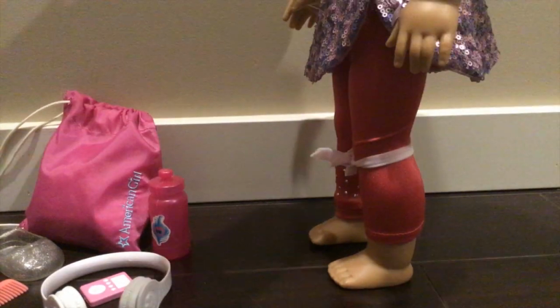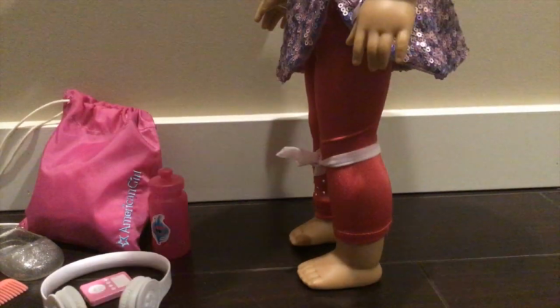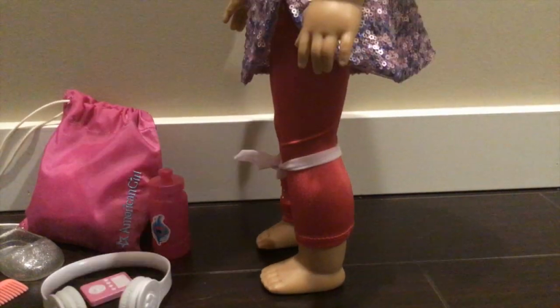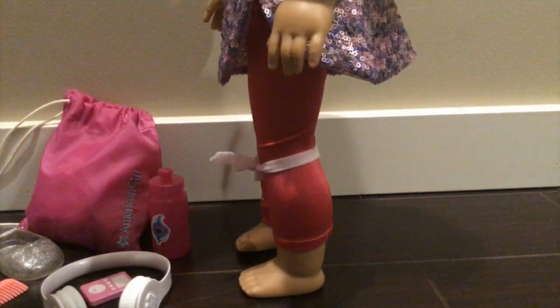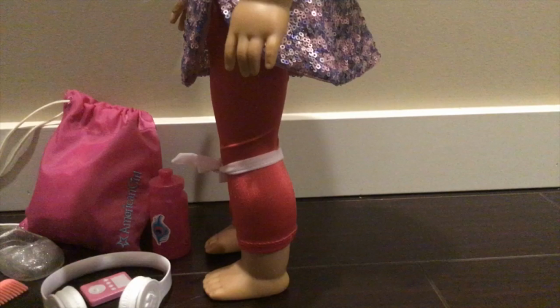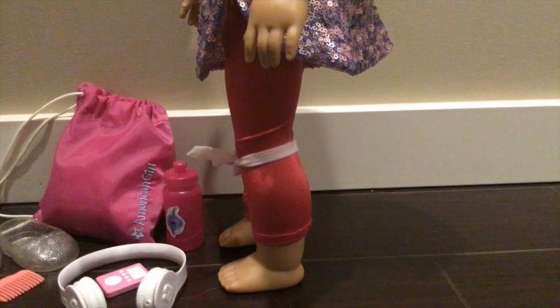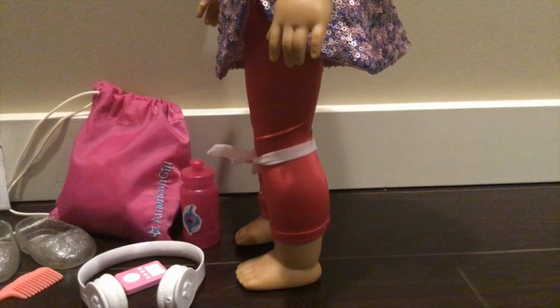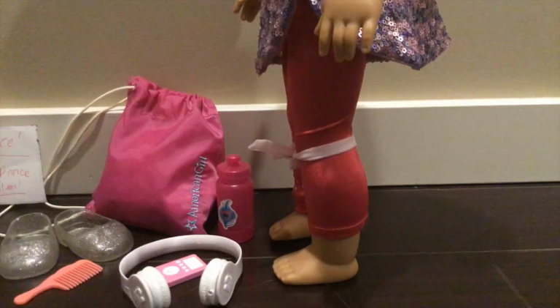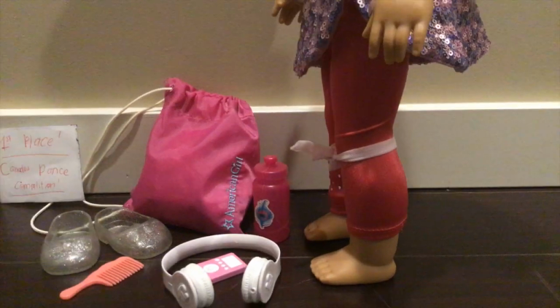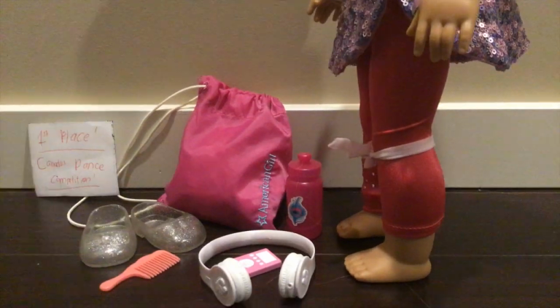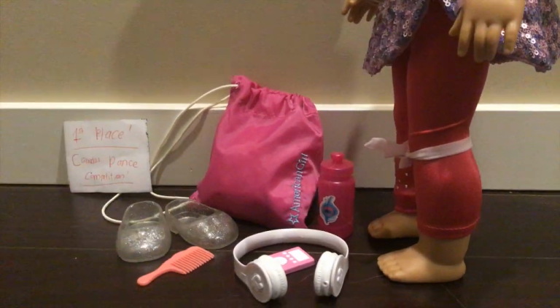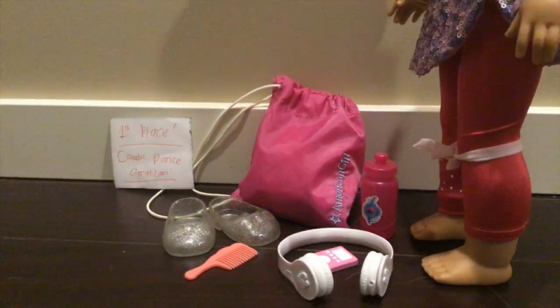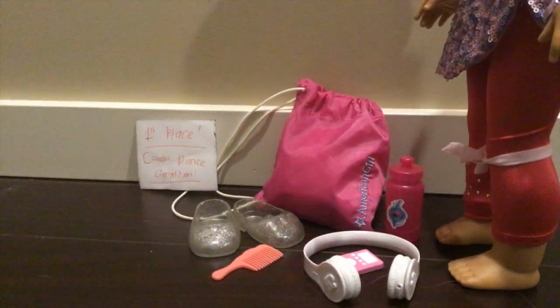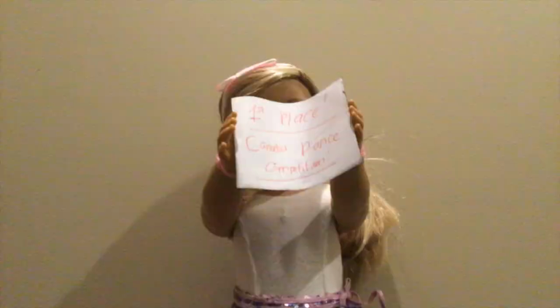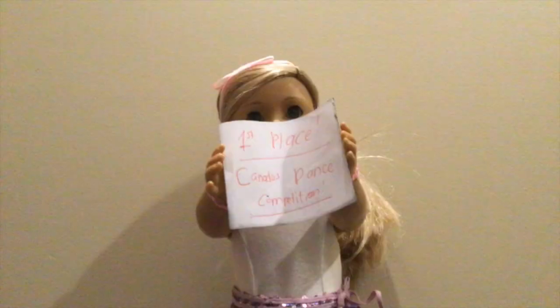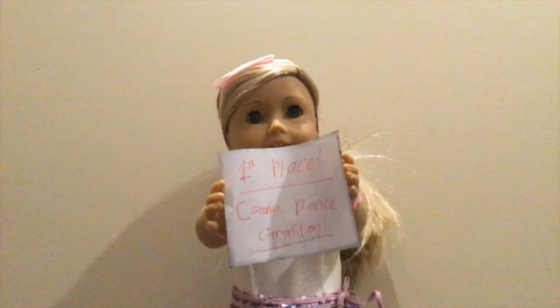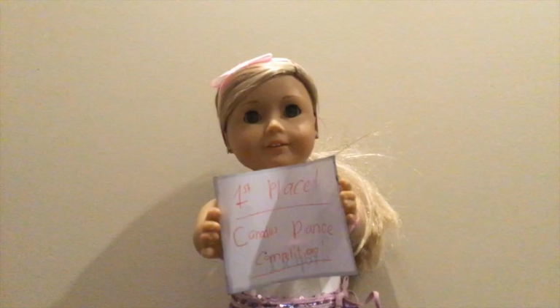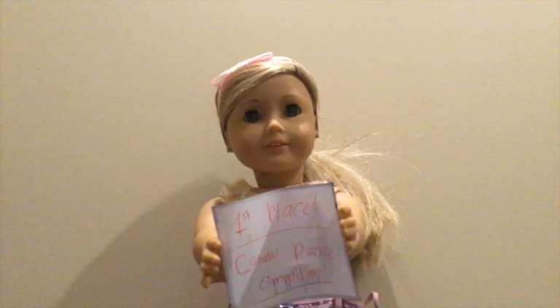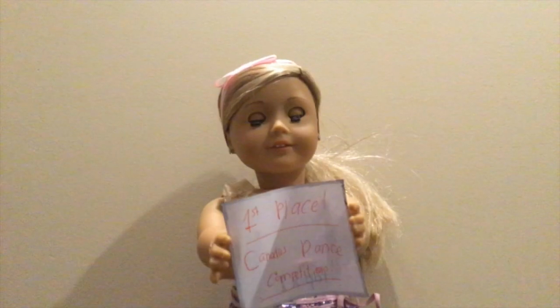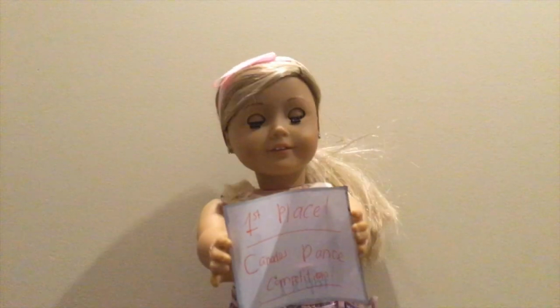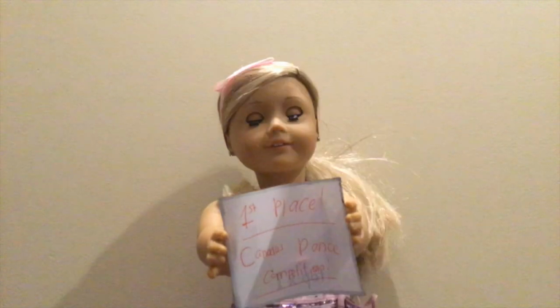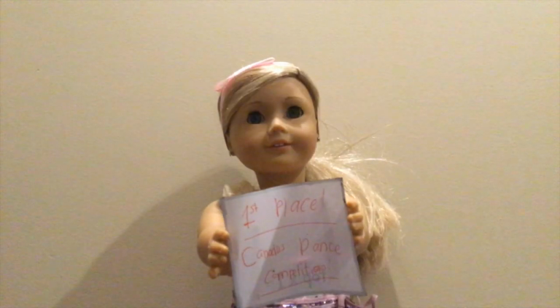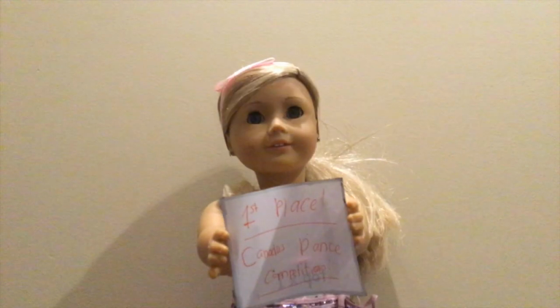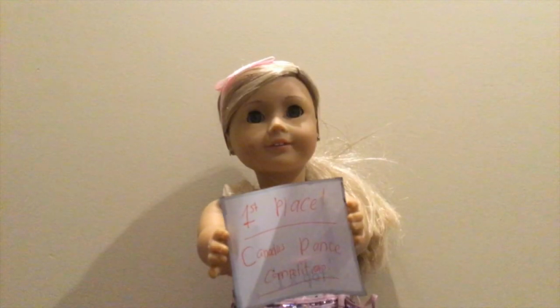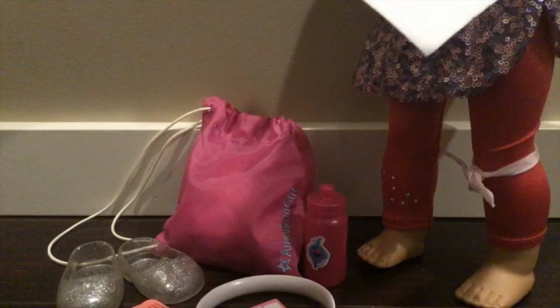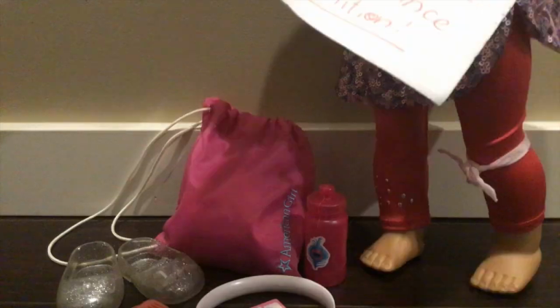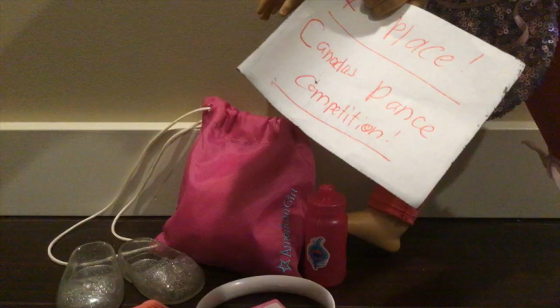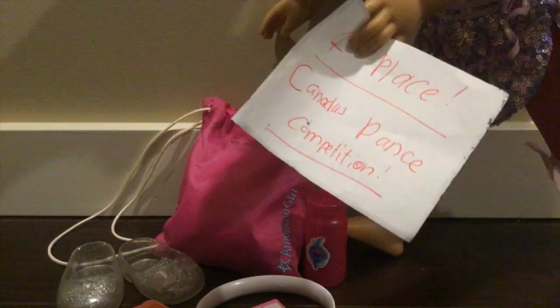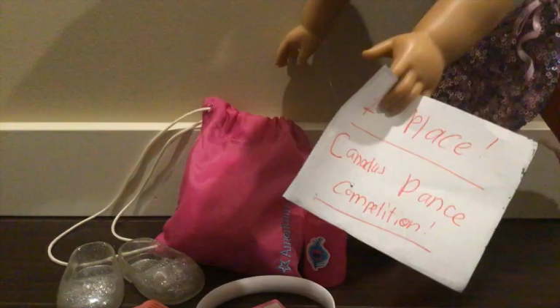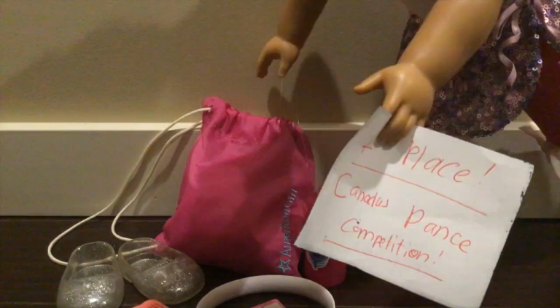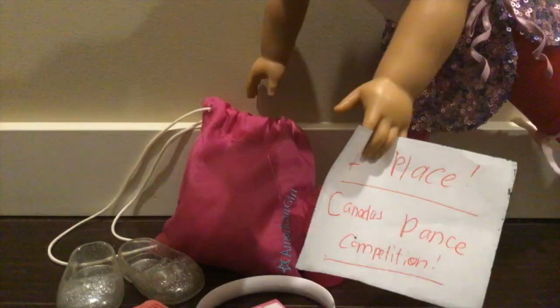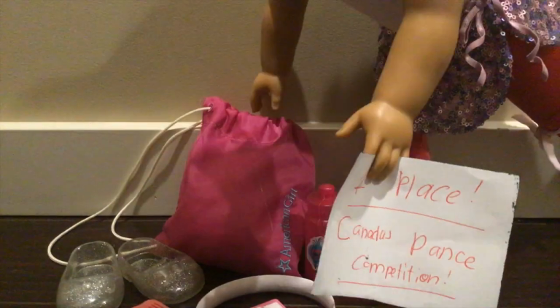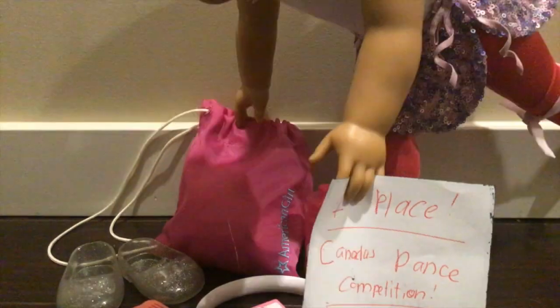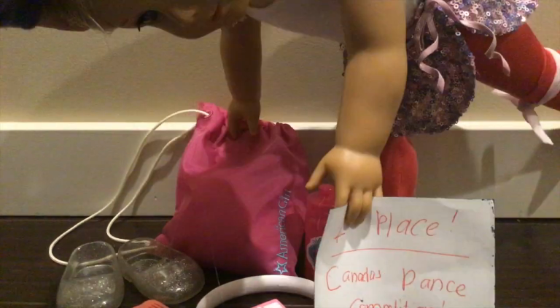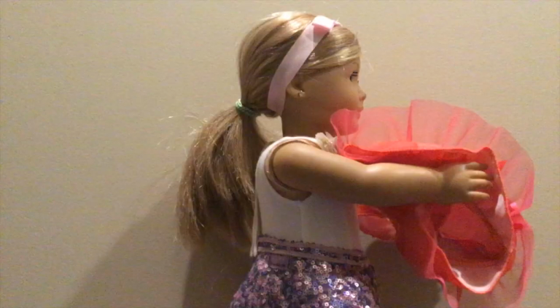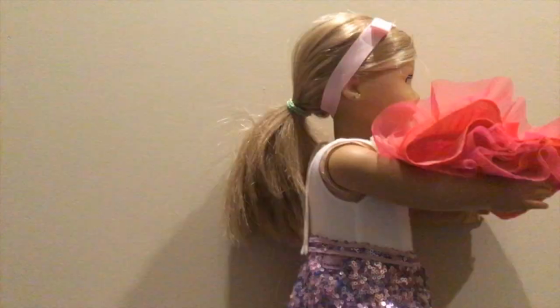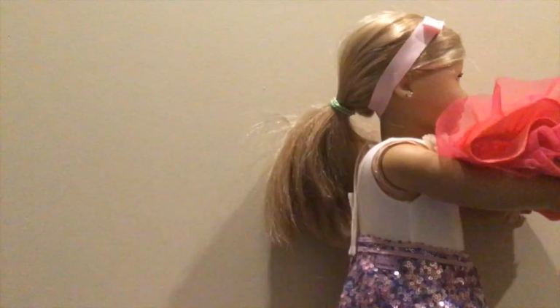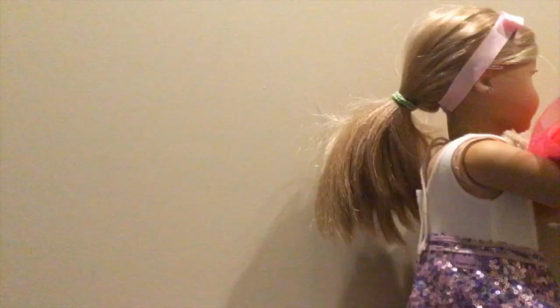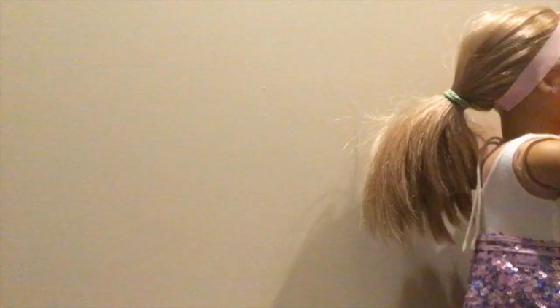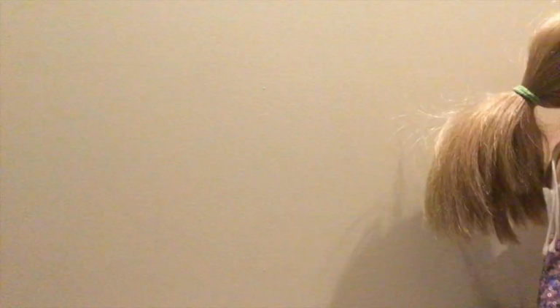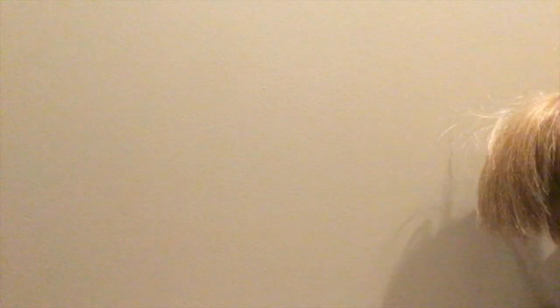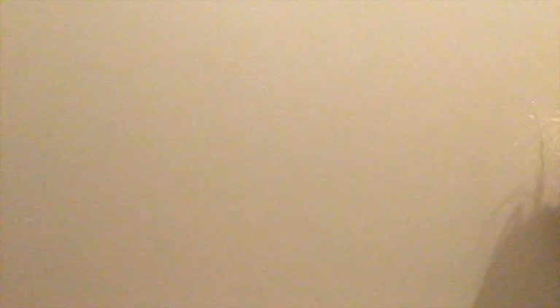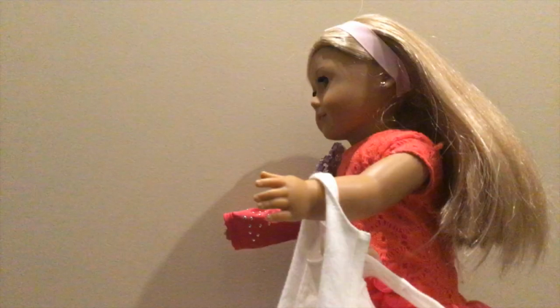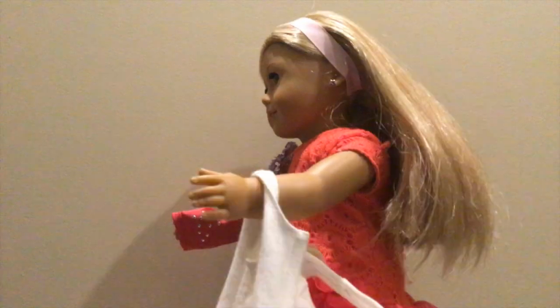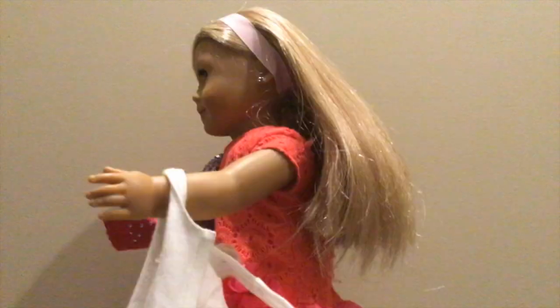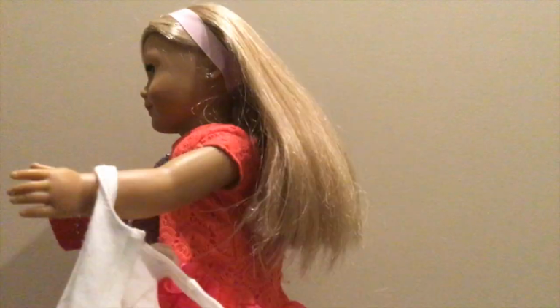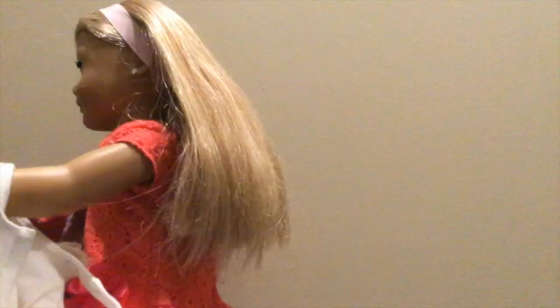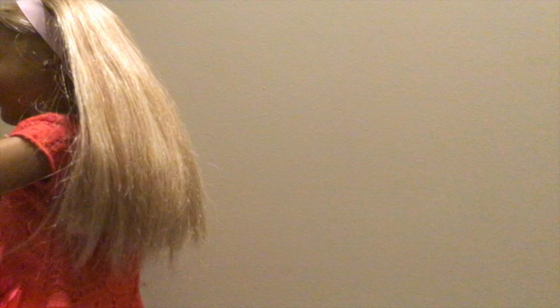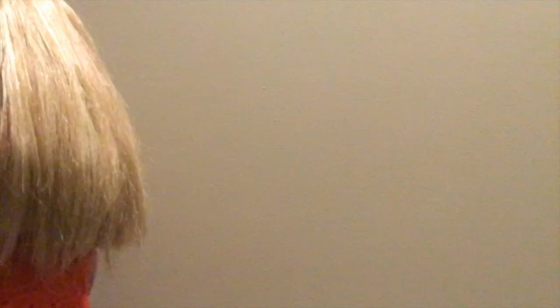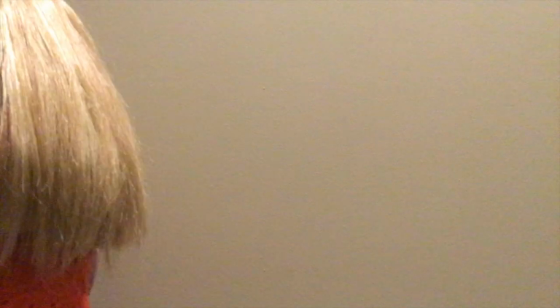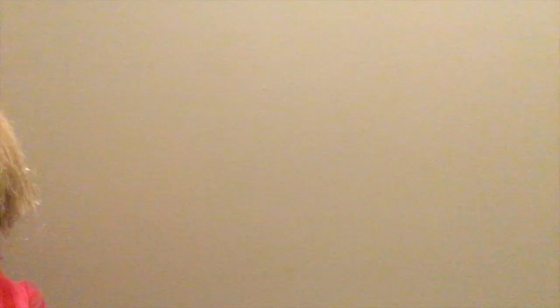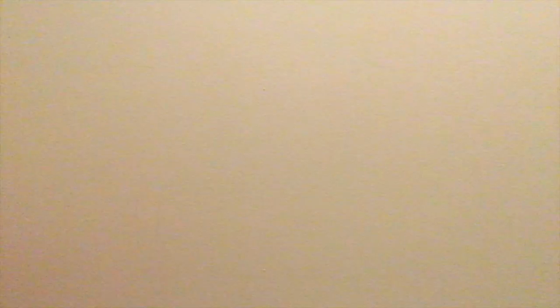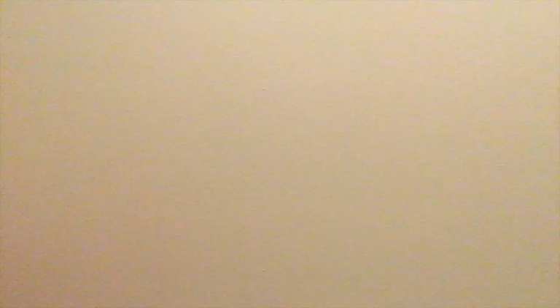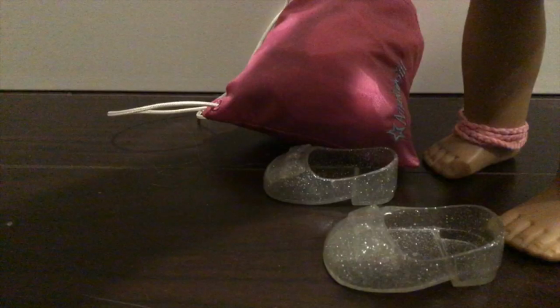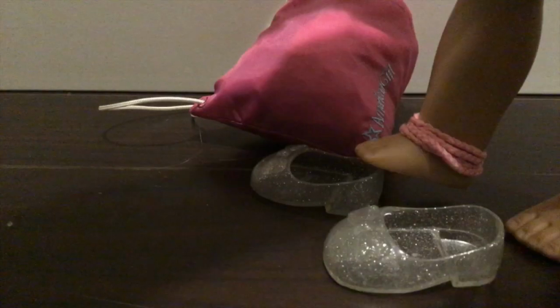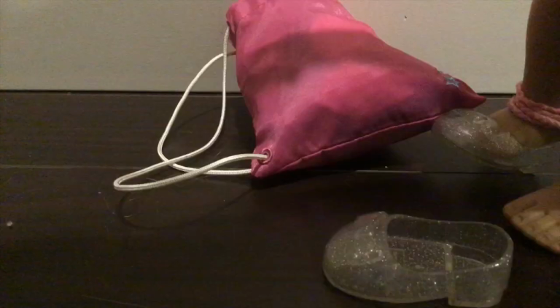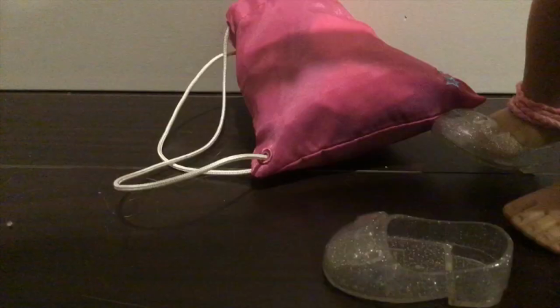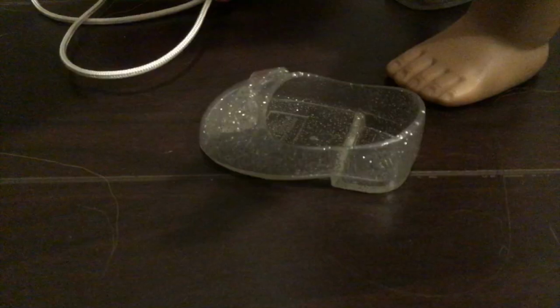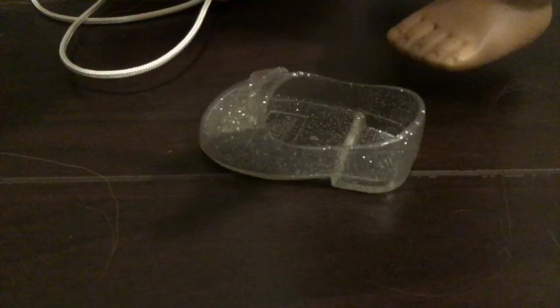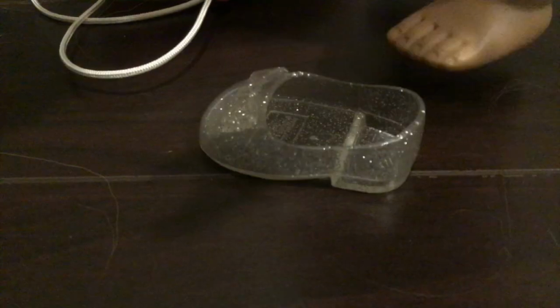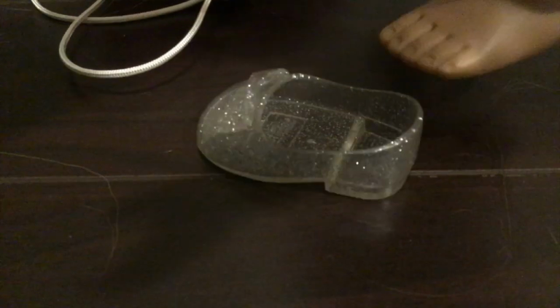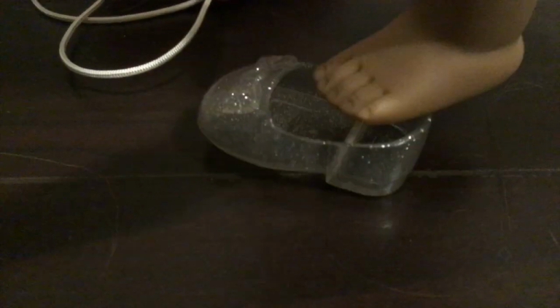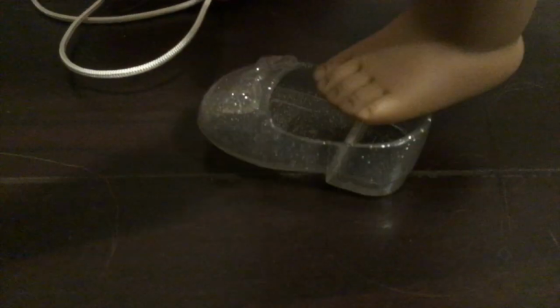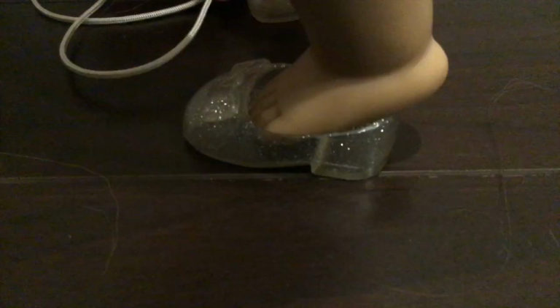I can't believe that I won! And here is the certificate. This is awesome. Well, time to go home and spend the Super Bowl with my family. Let's do this.